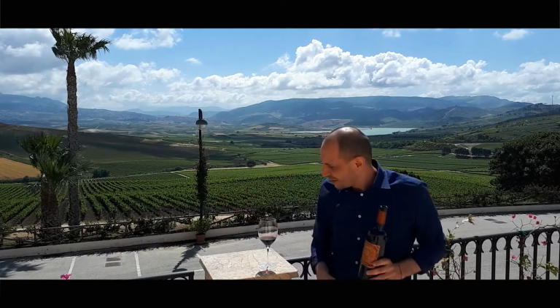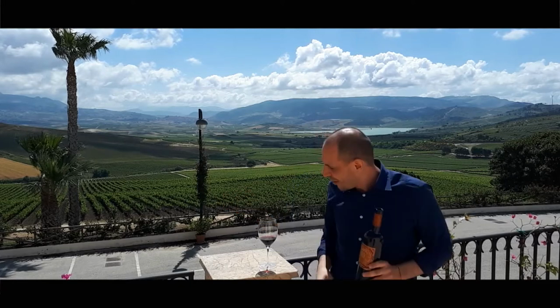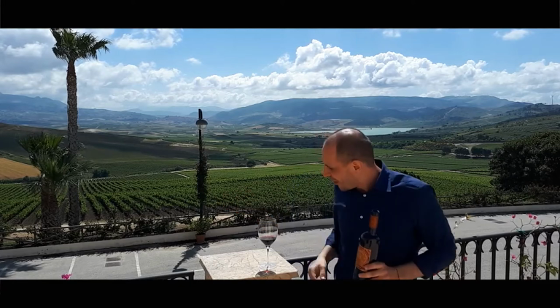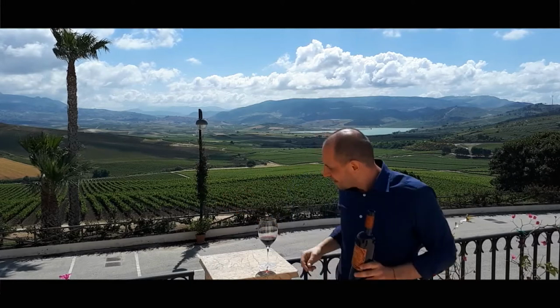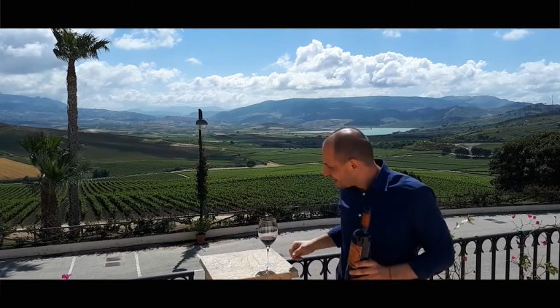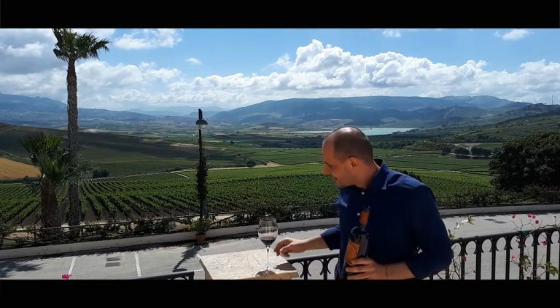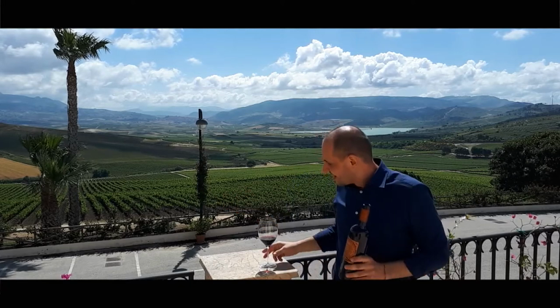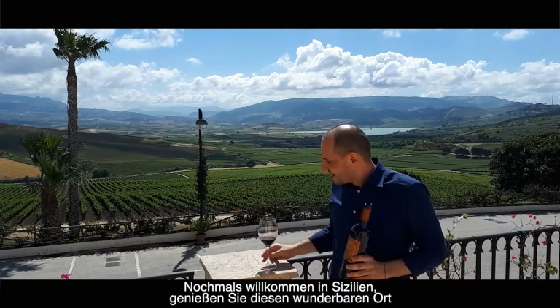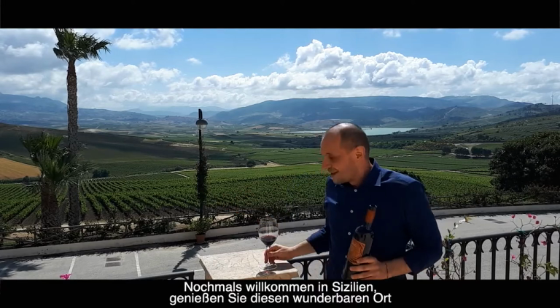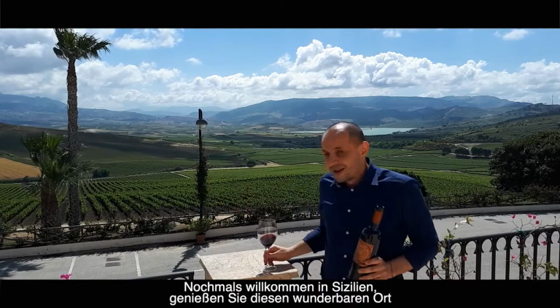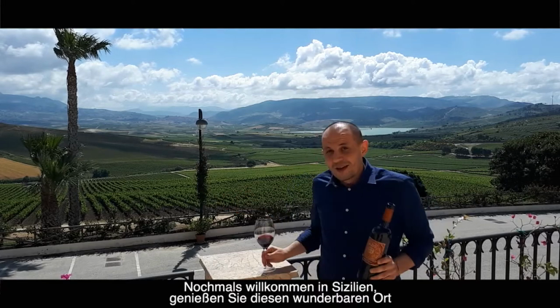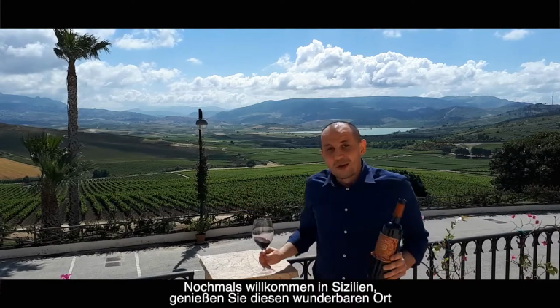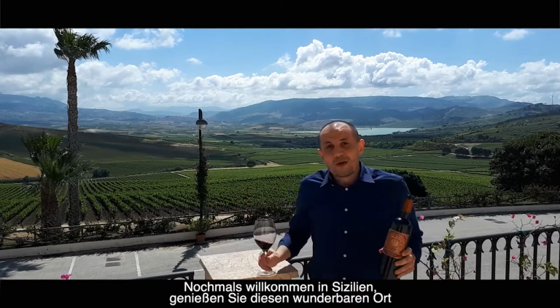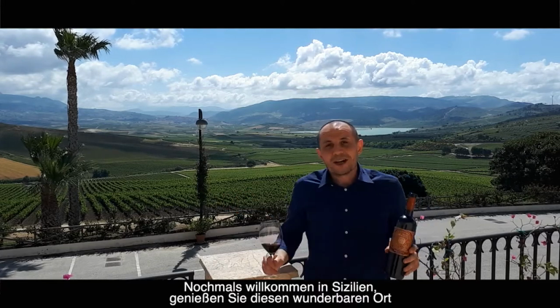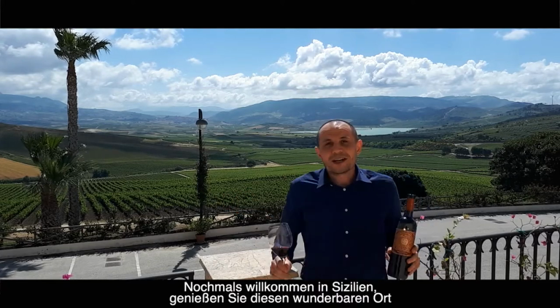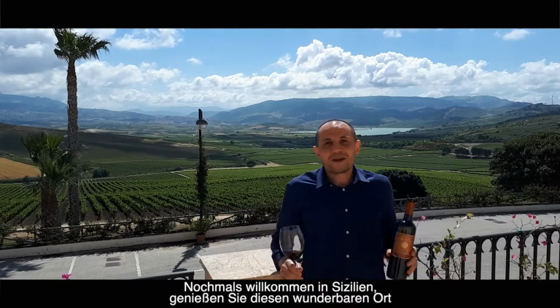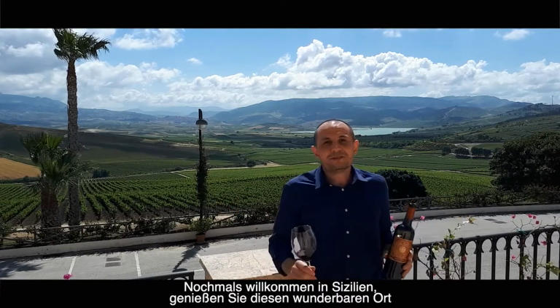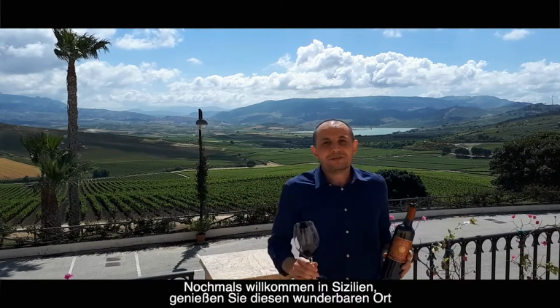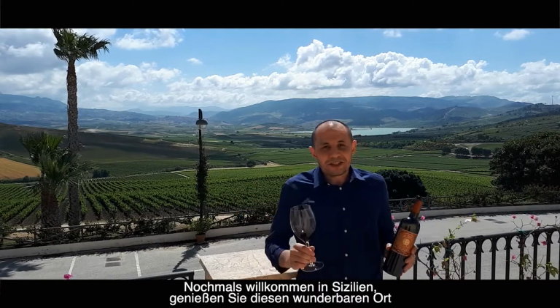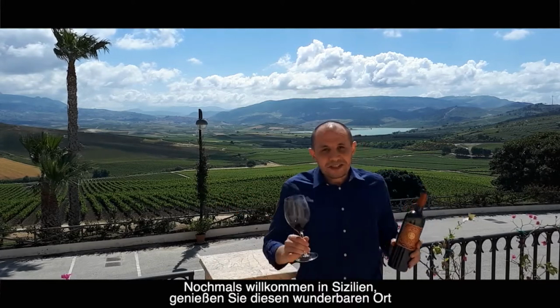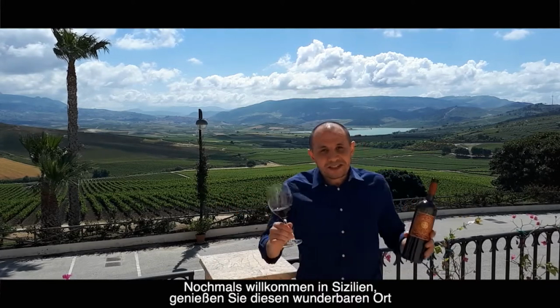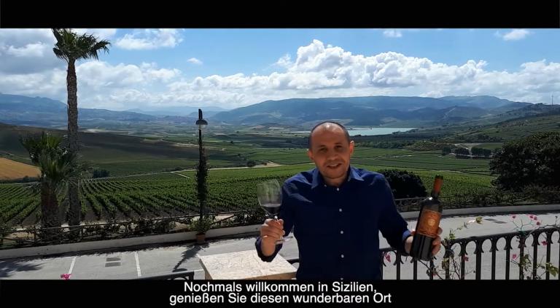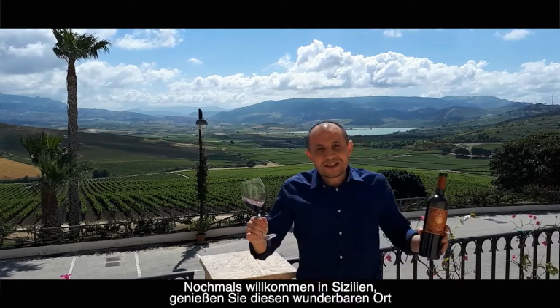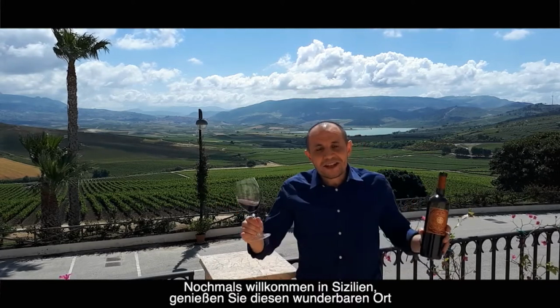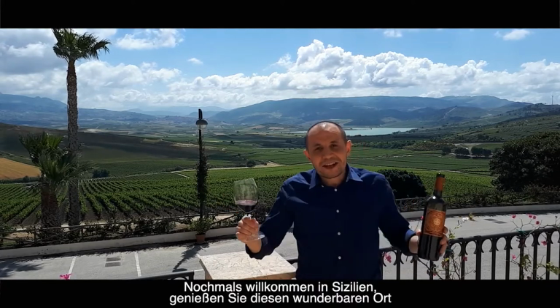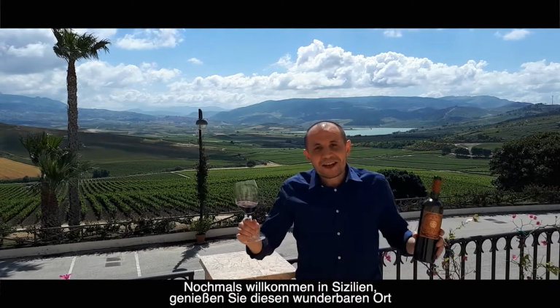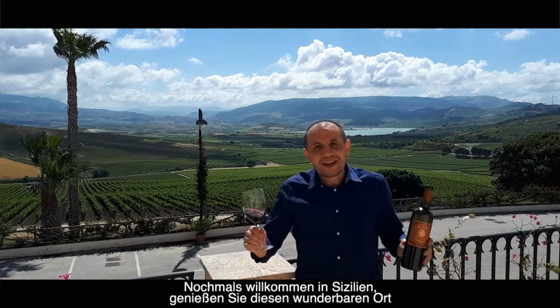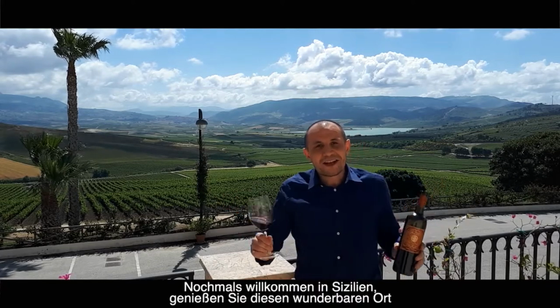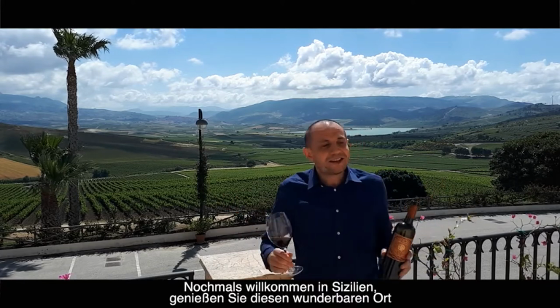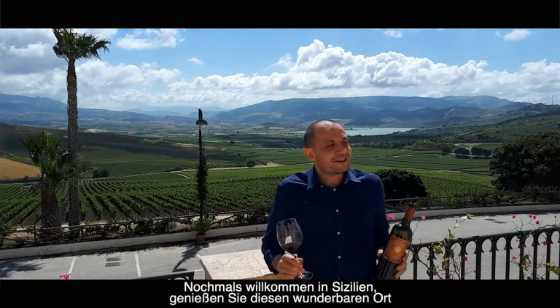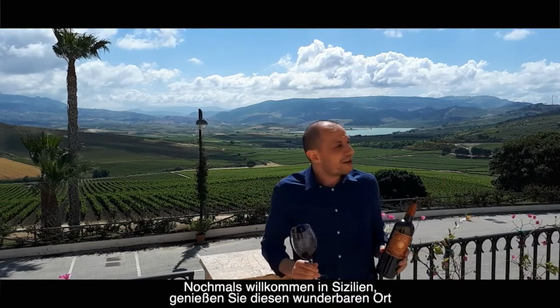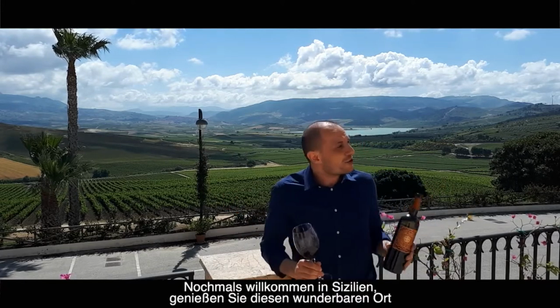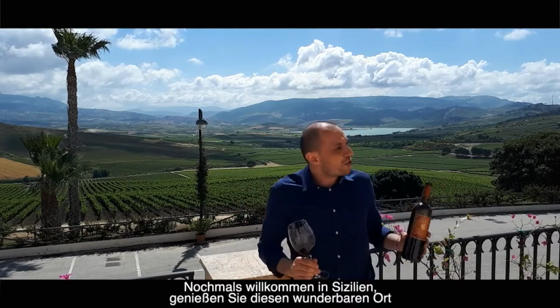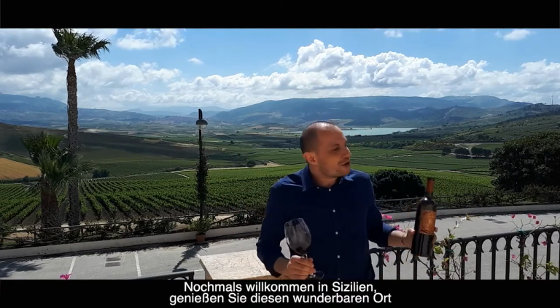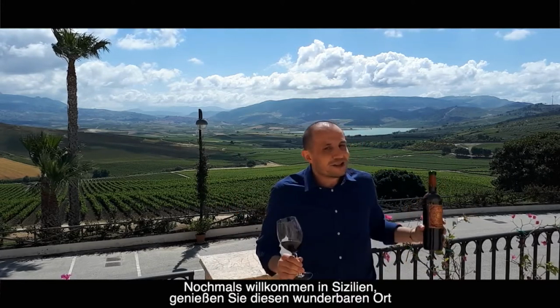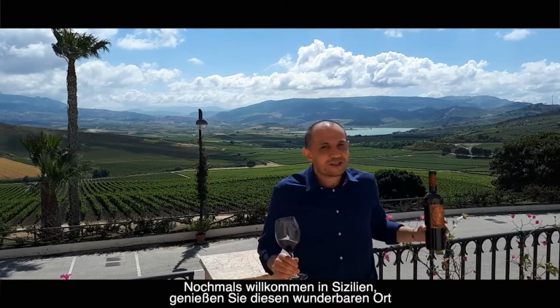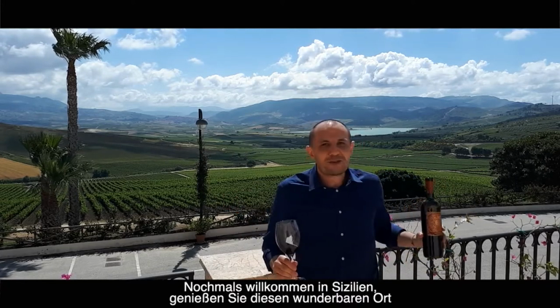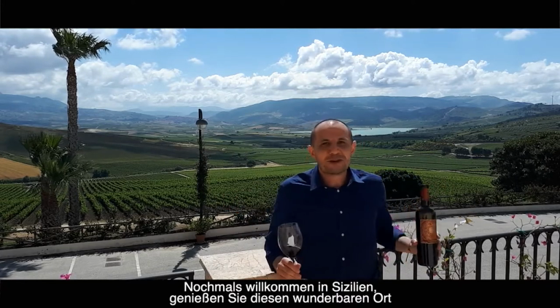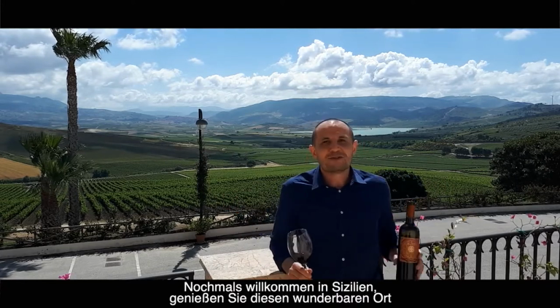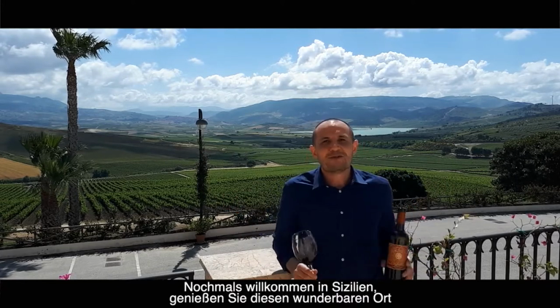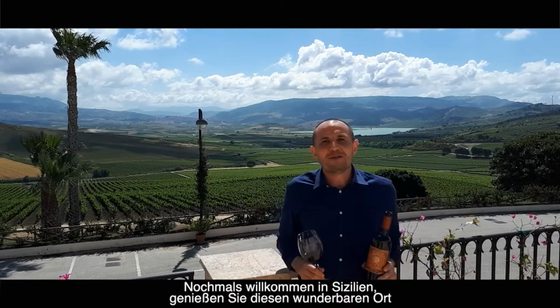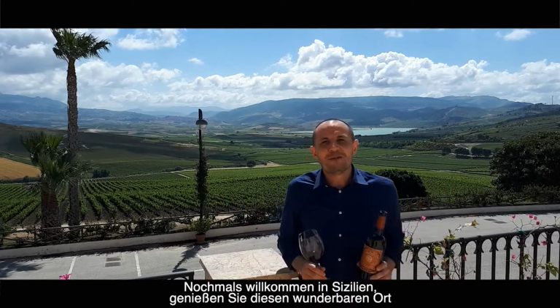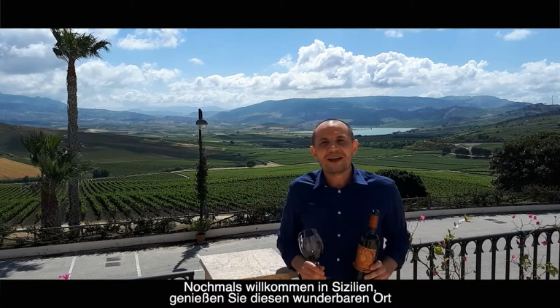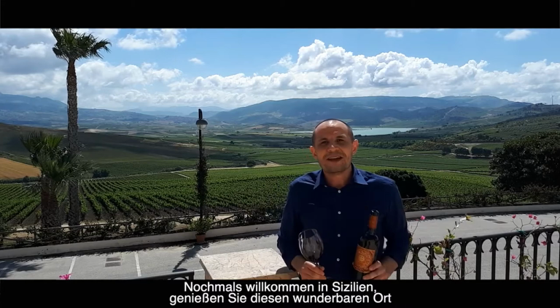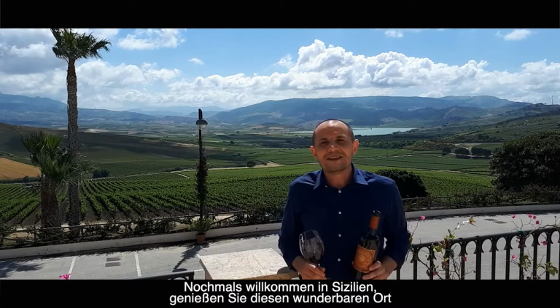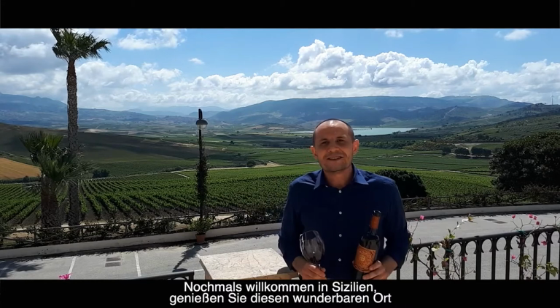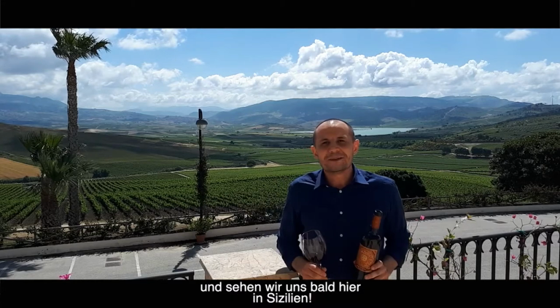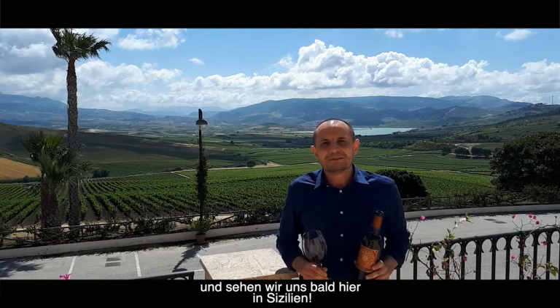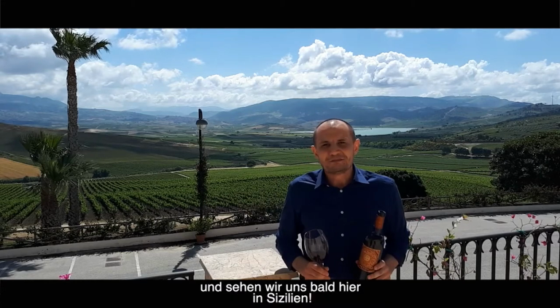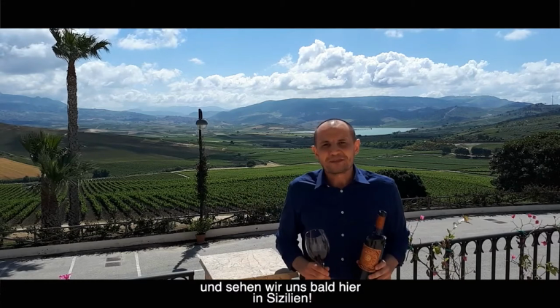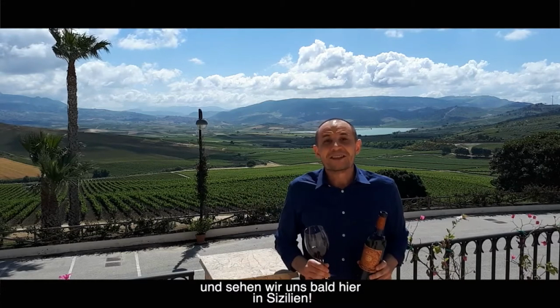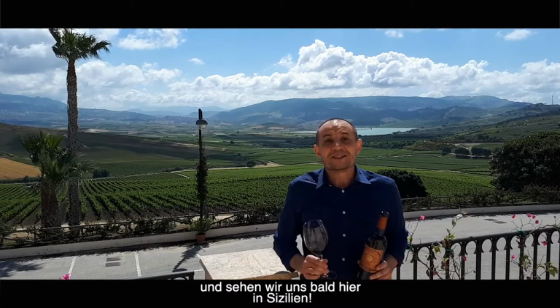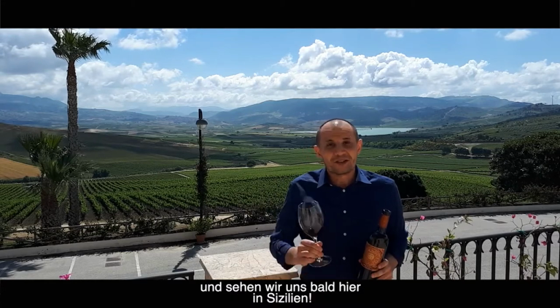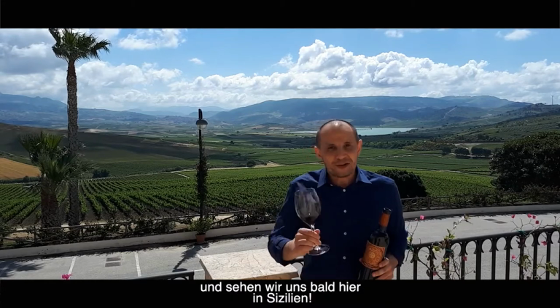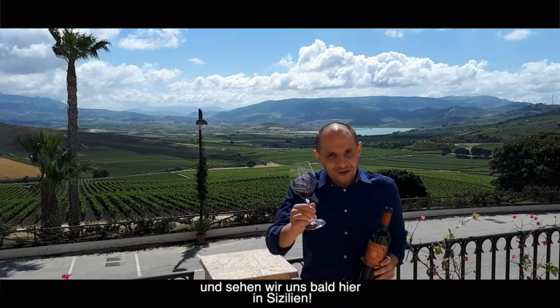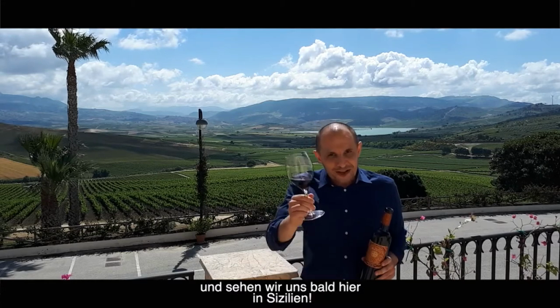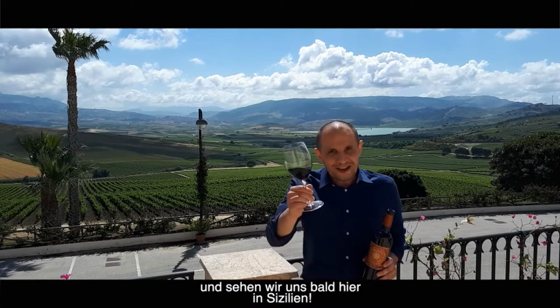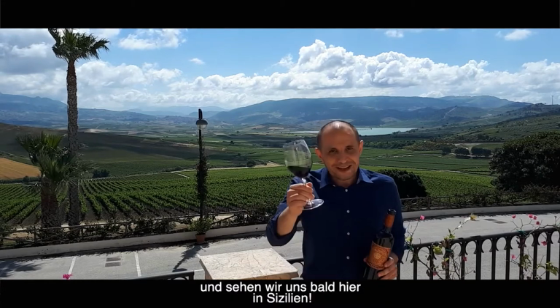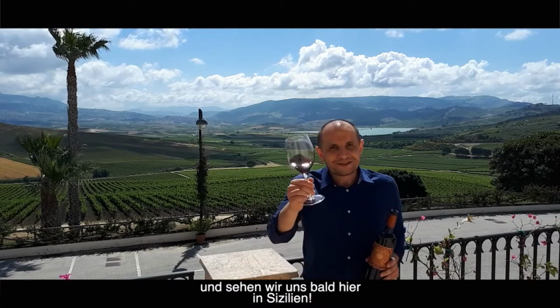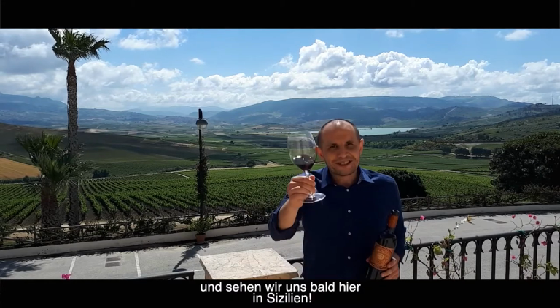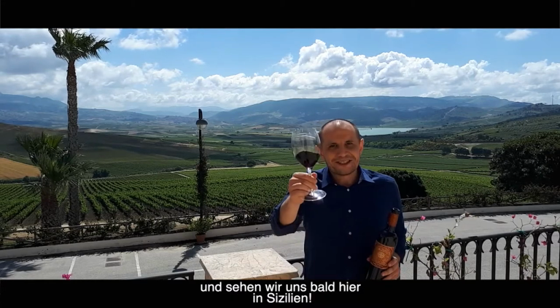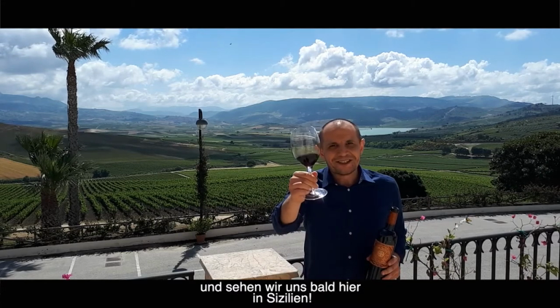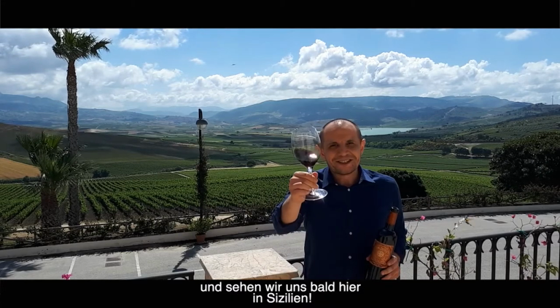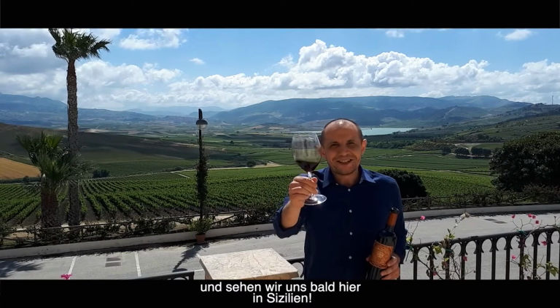Welcome to Sicily again. Enjoy this wonderful place and see you here in Sicily.